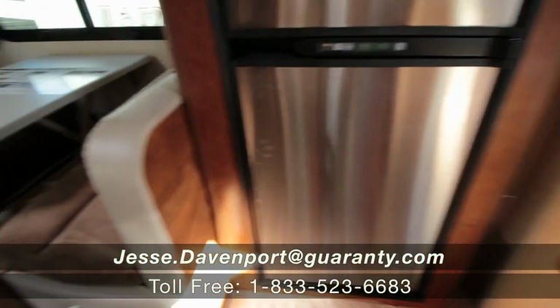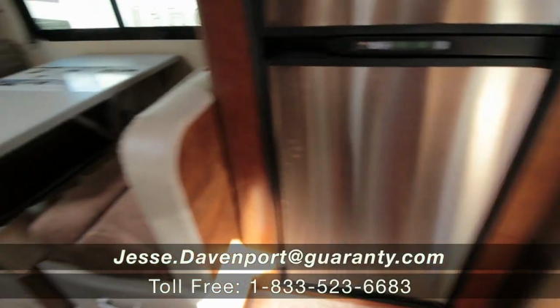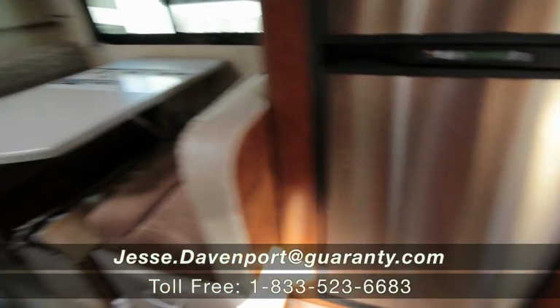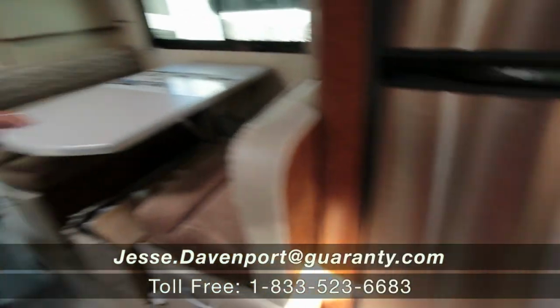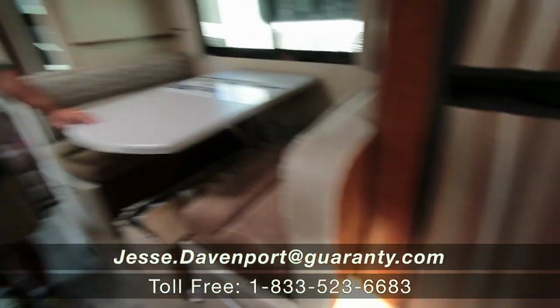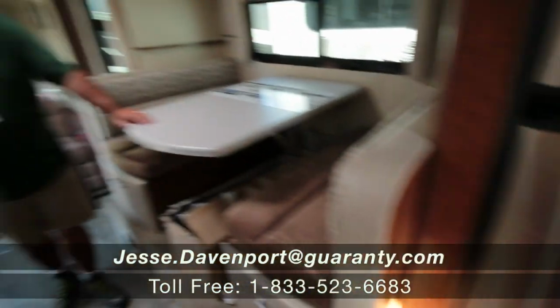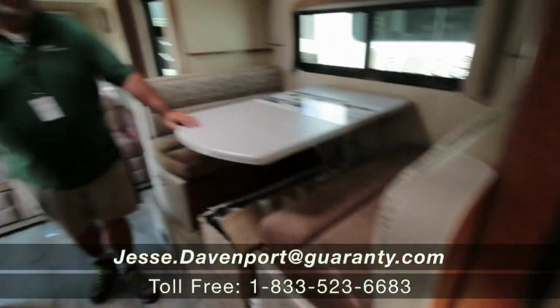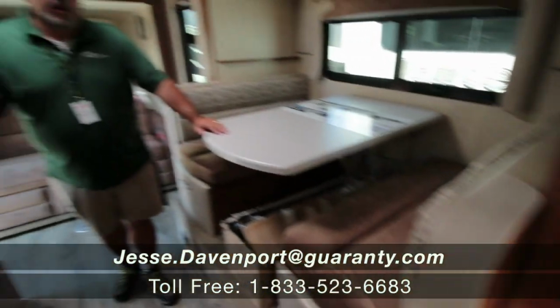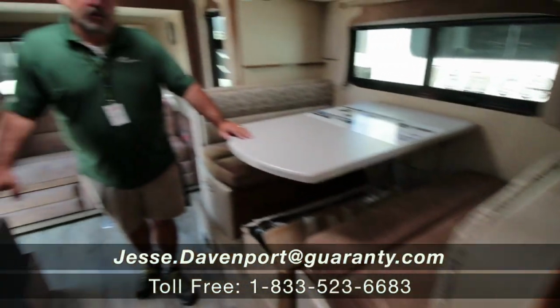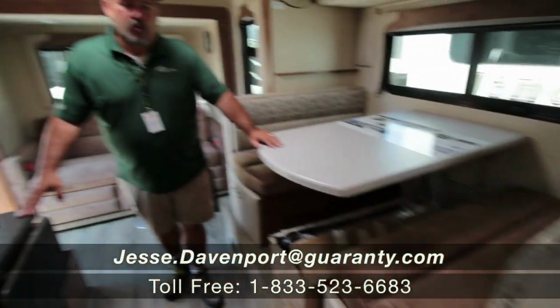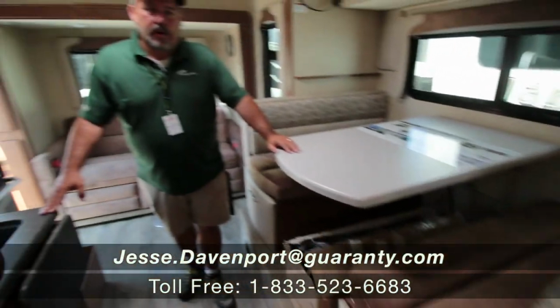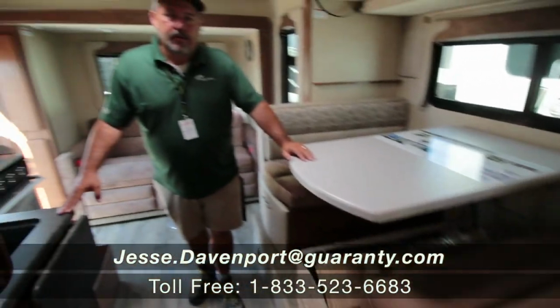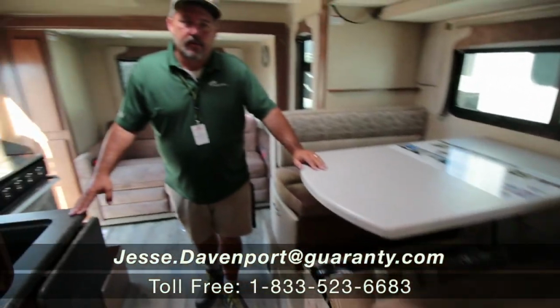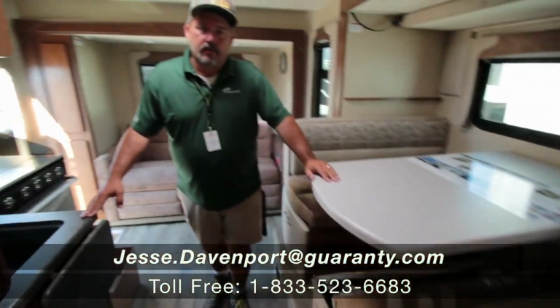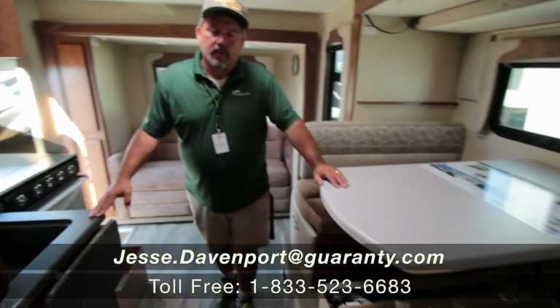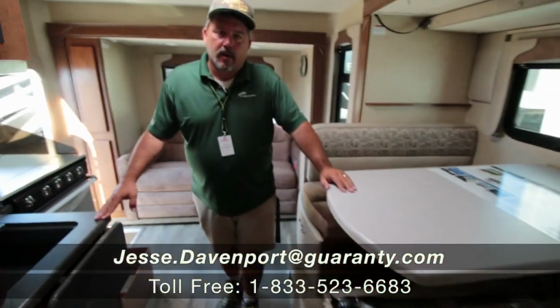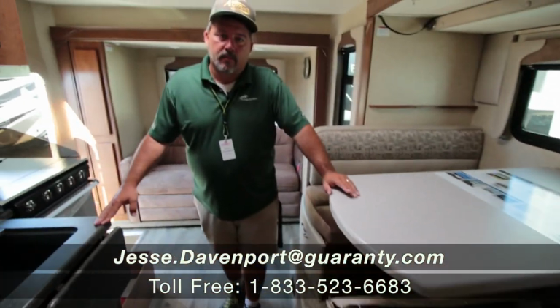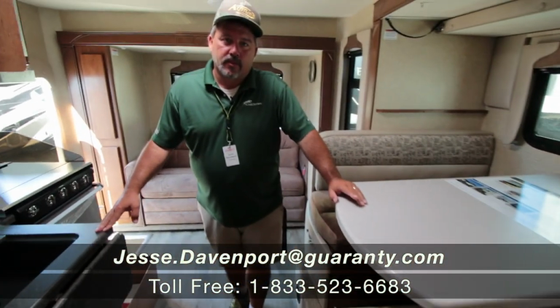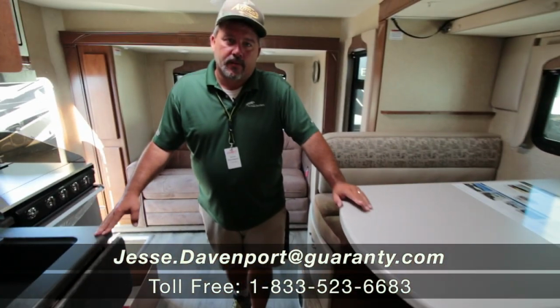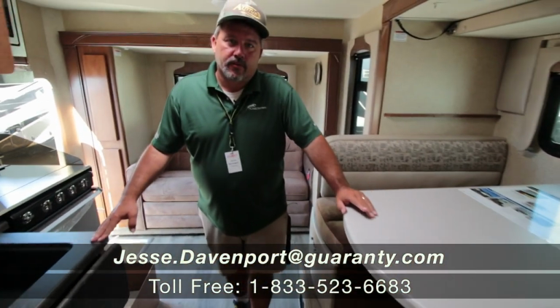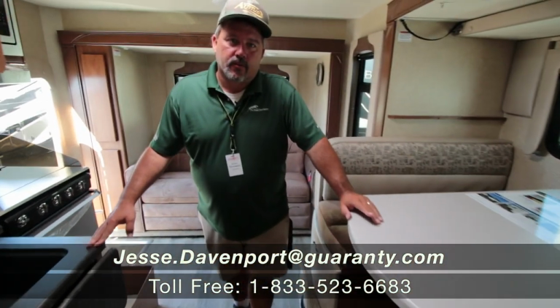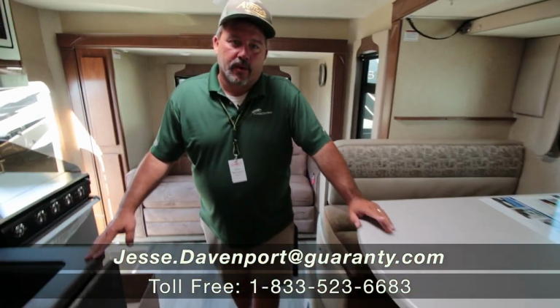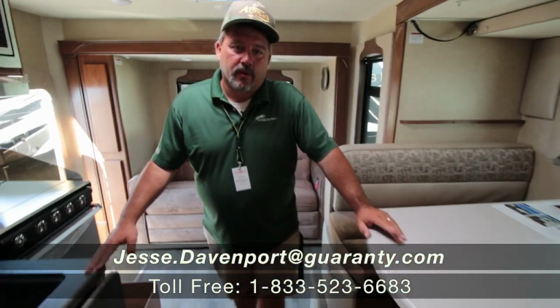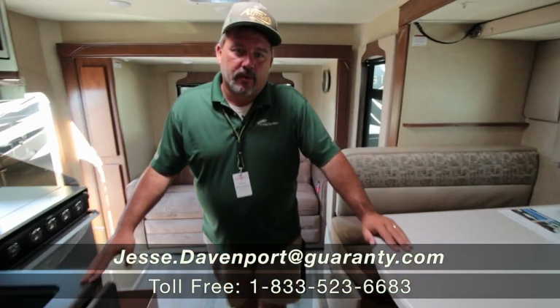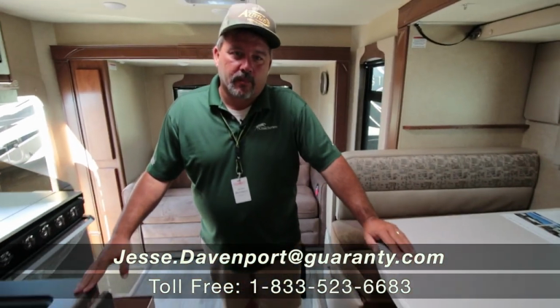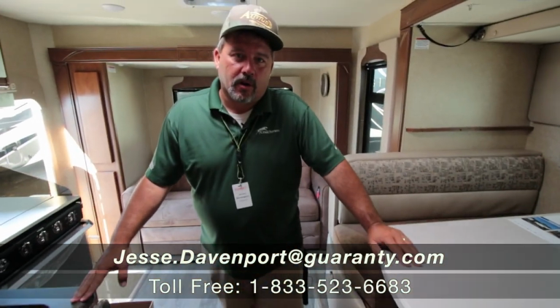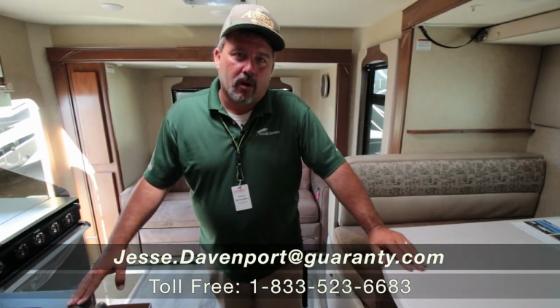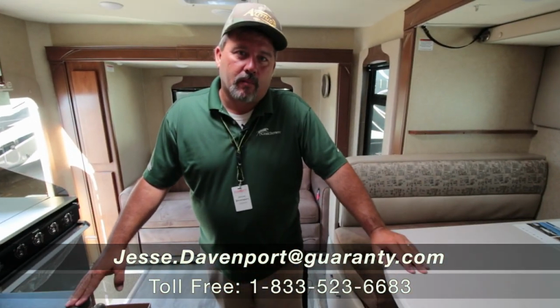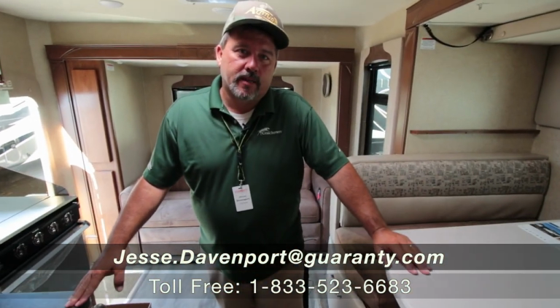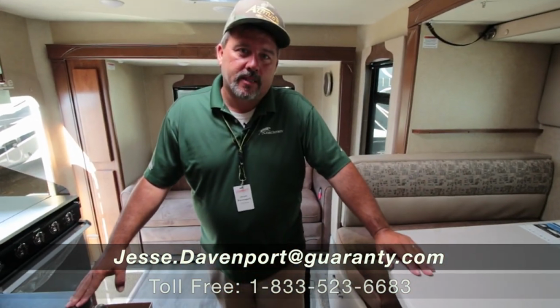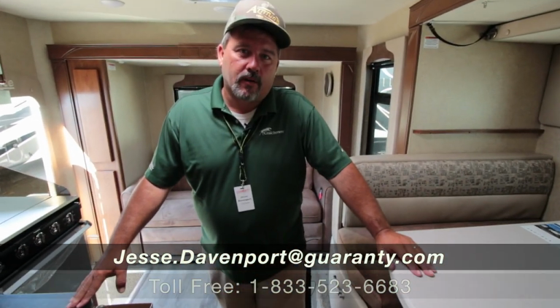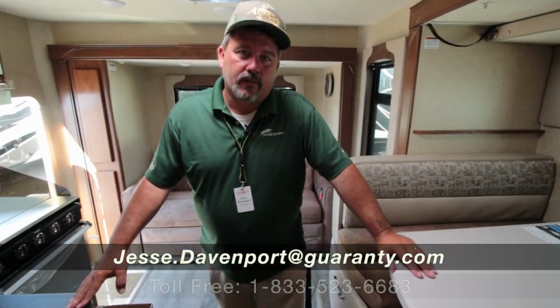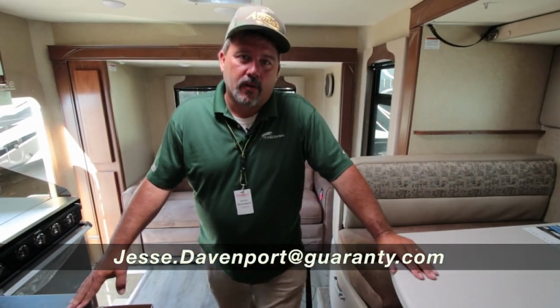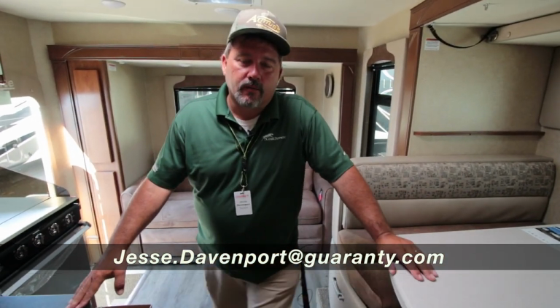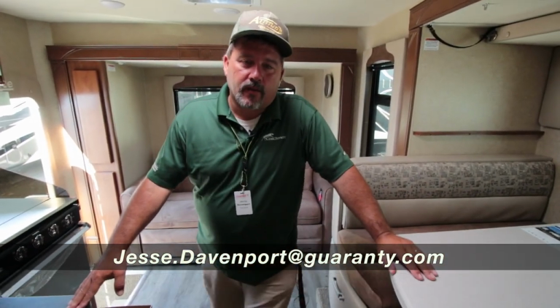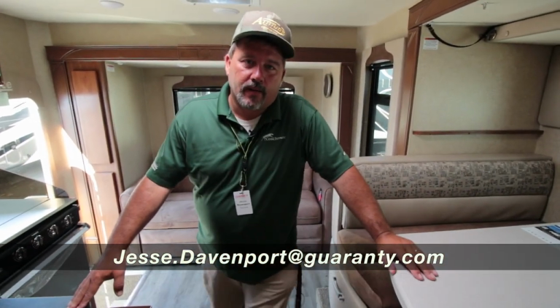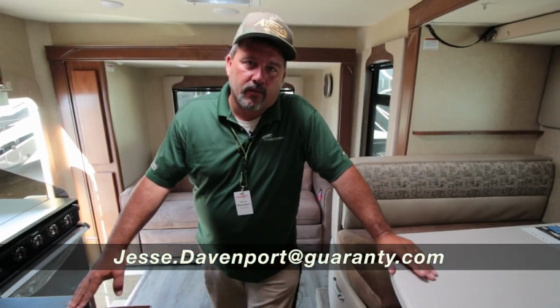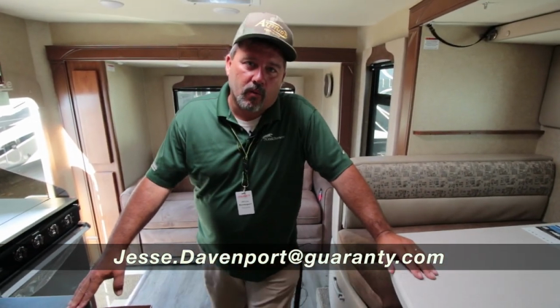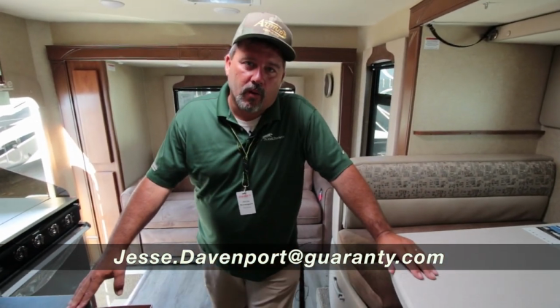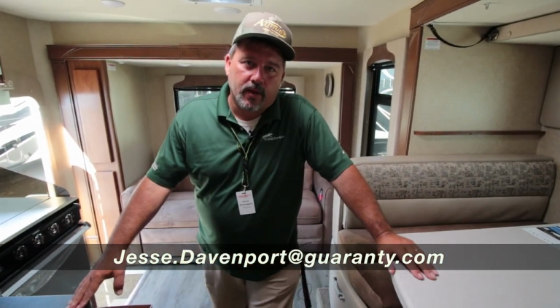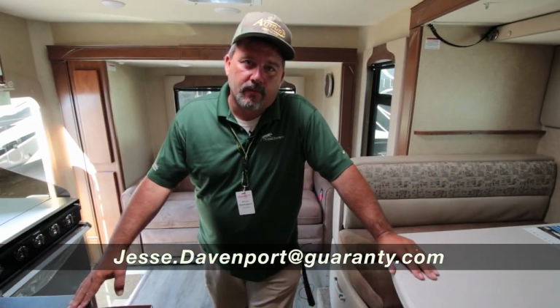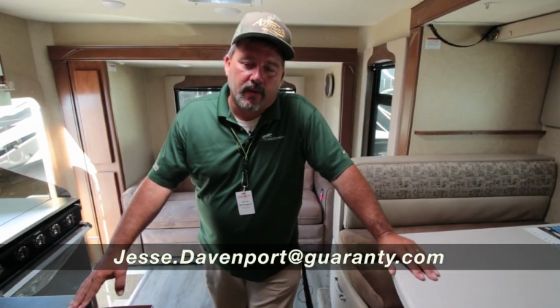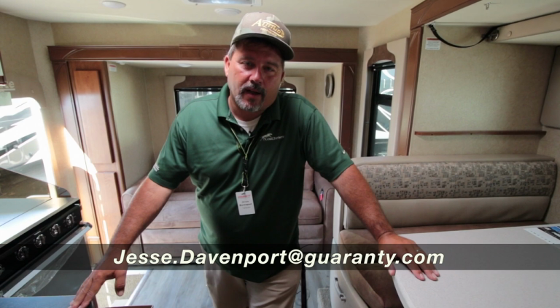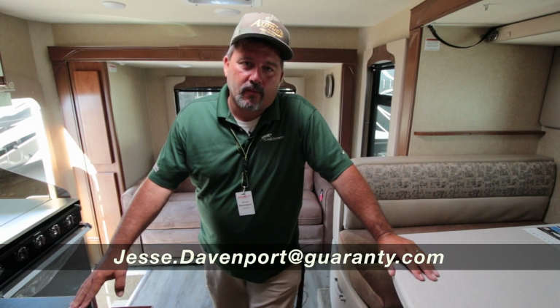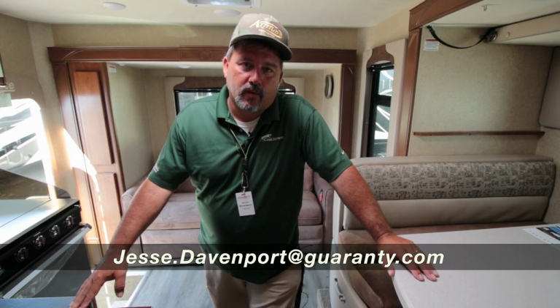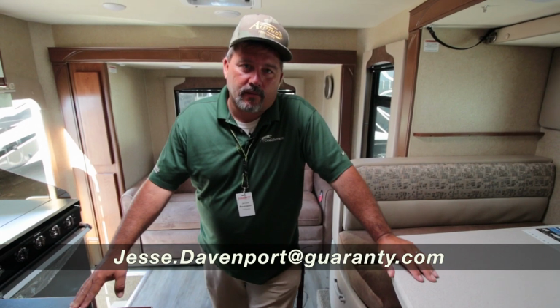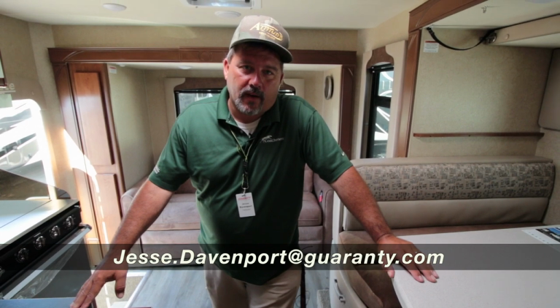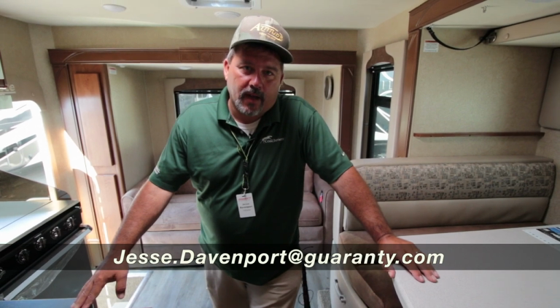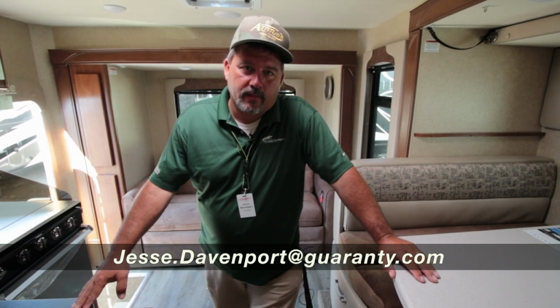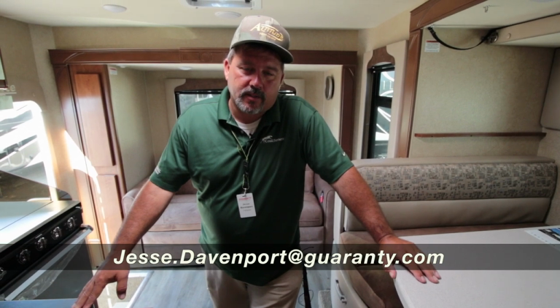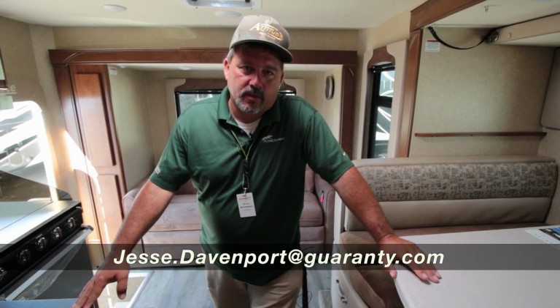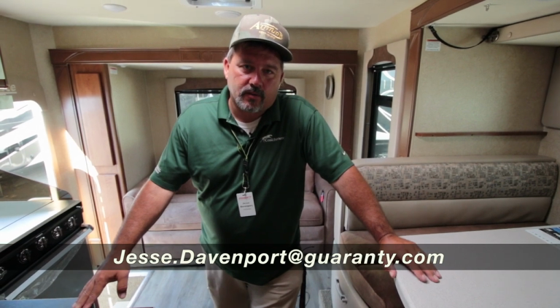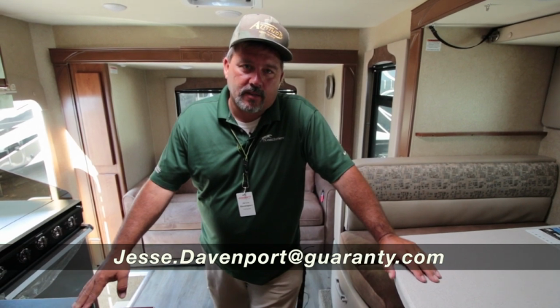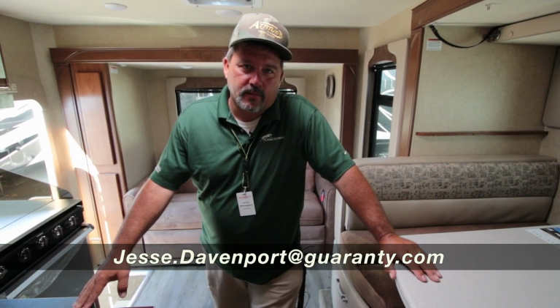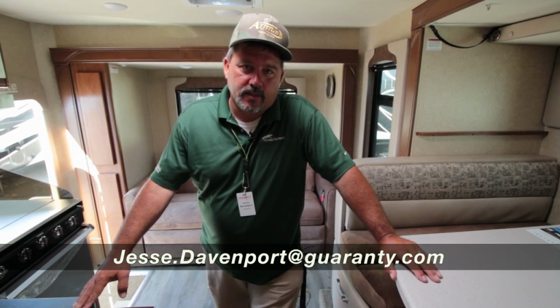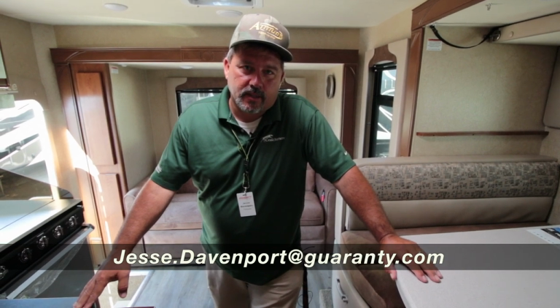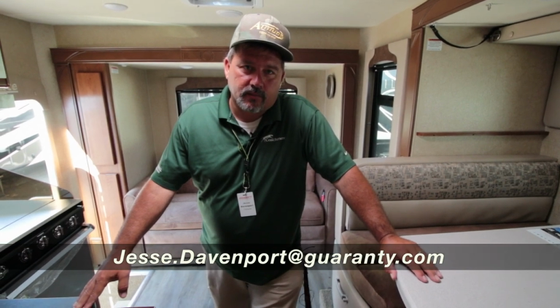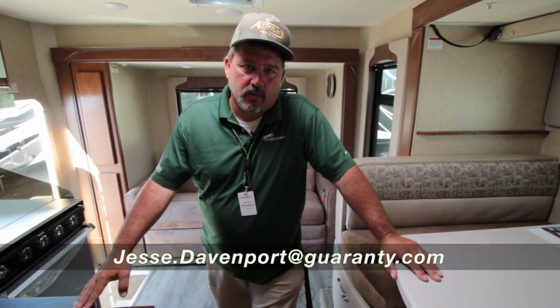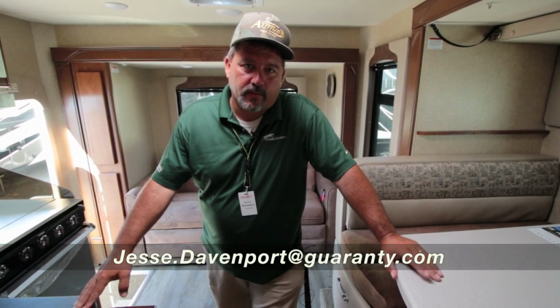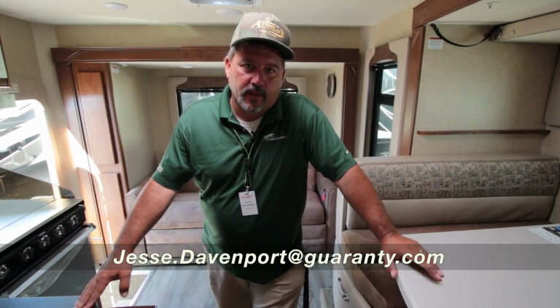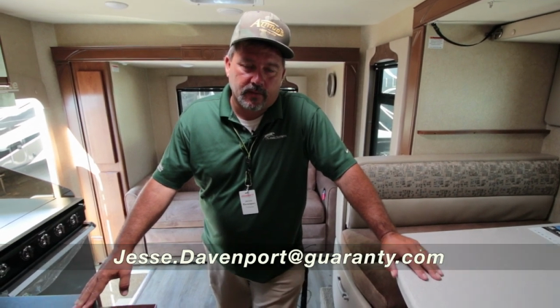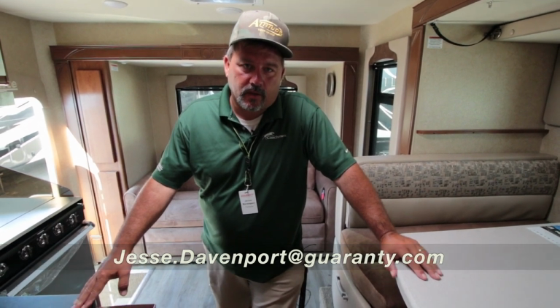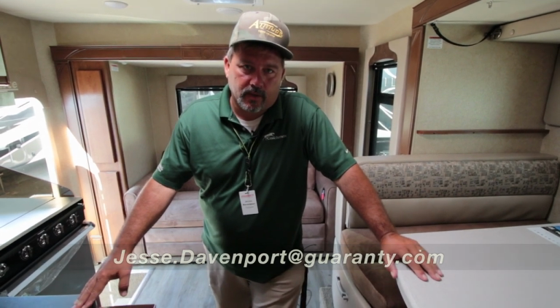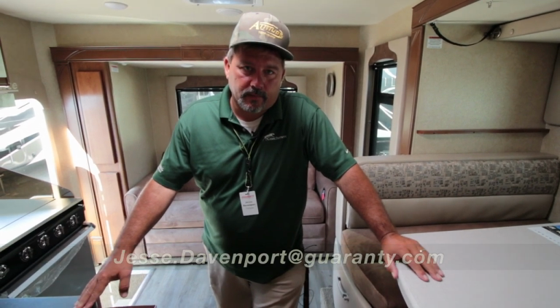If you have any other questions, my number's on the screen — give me a call. My cell phone number is 541-515-0764. Thanks for looking!